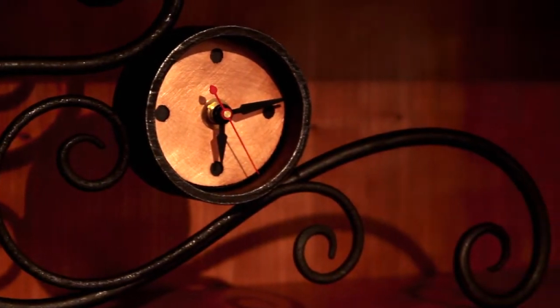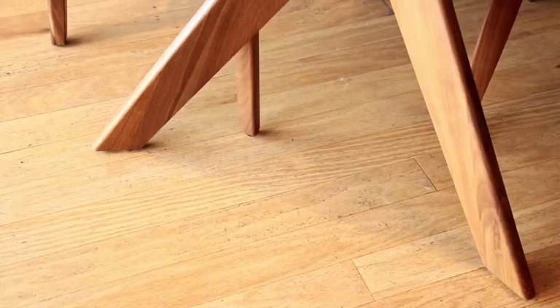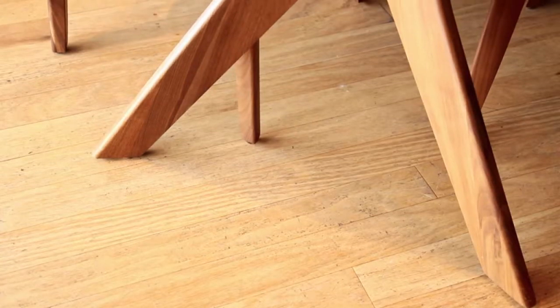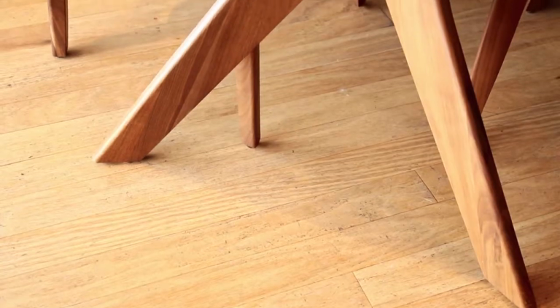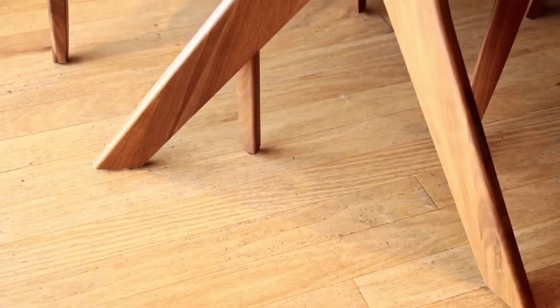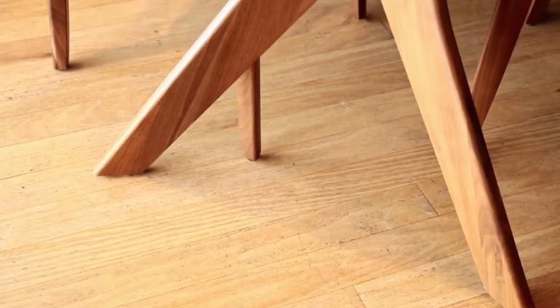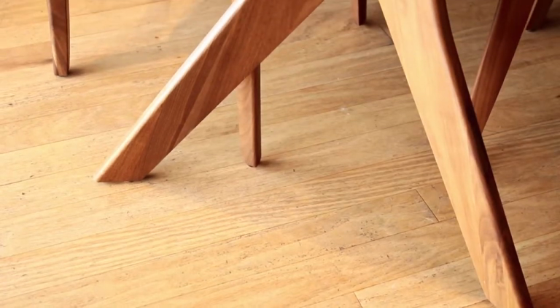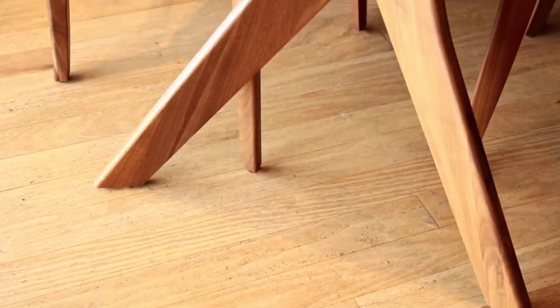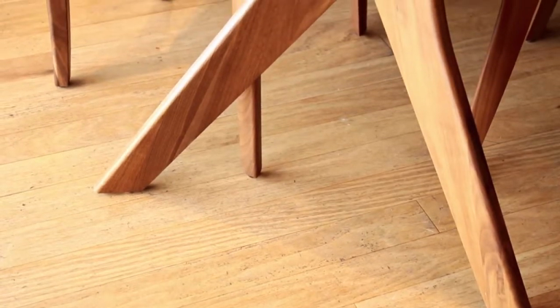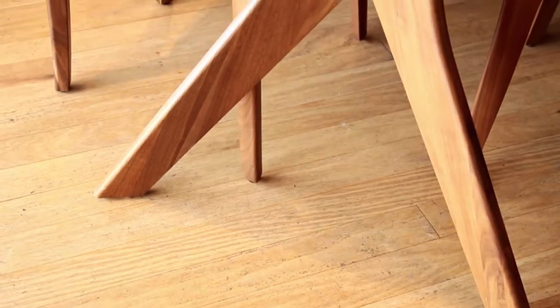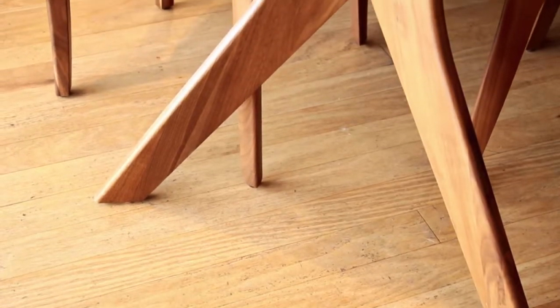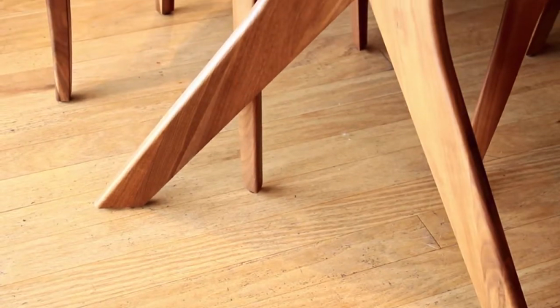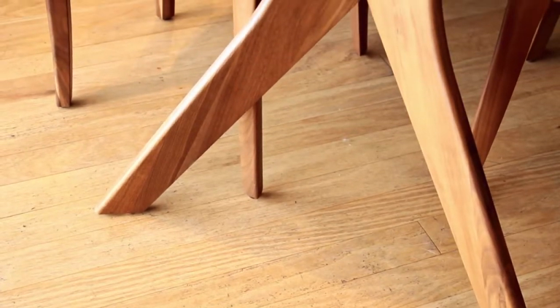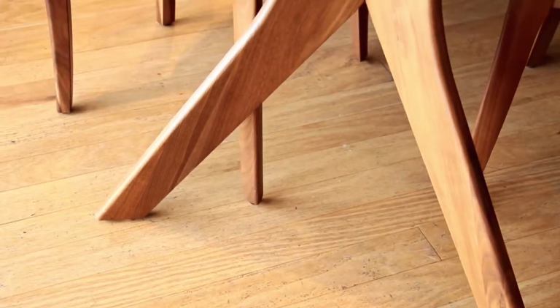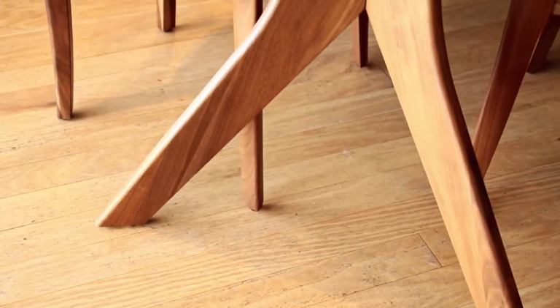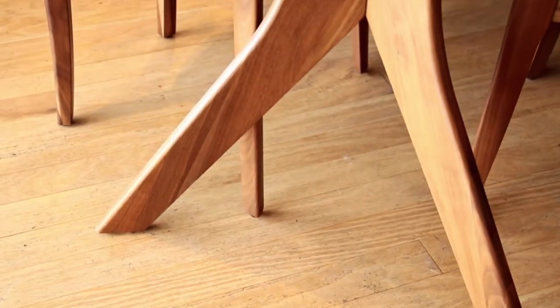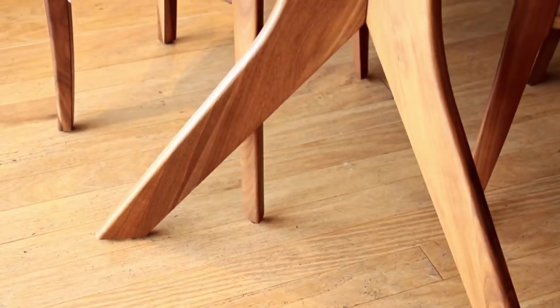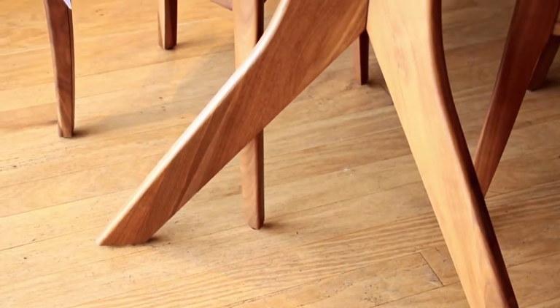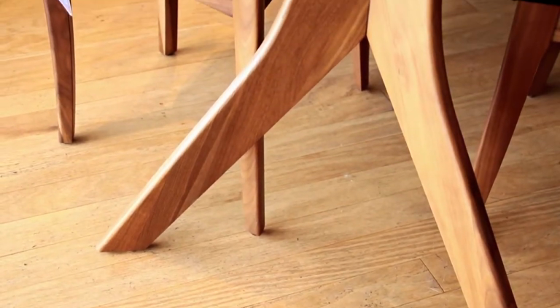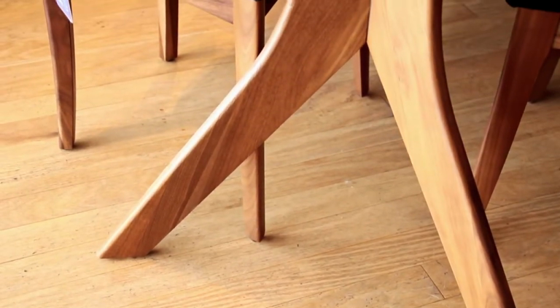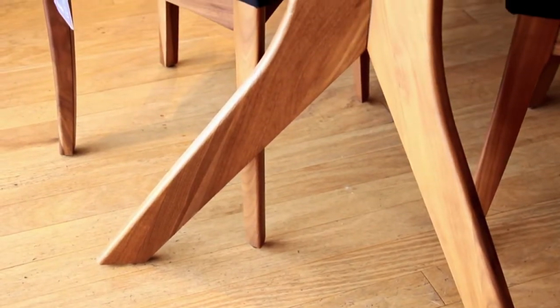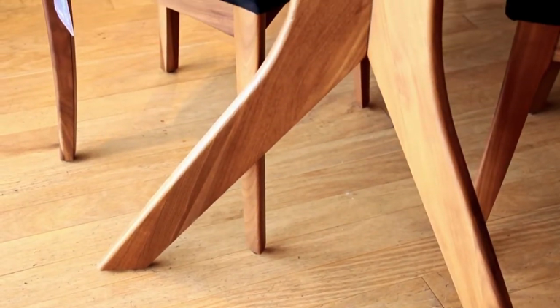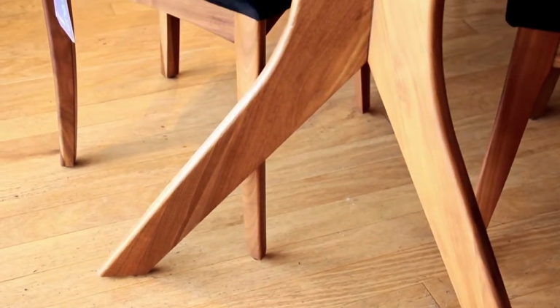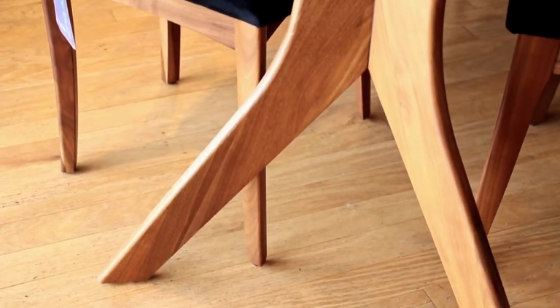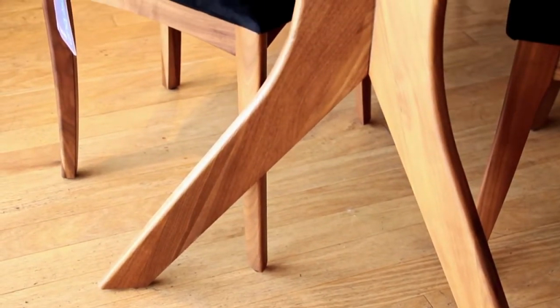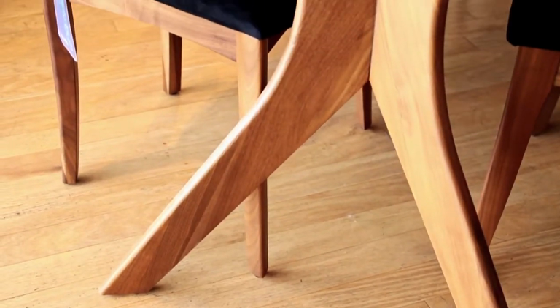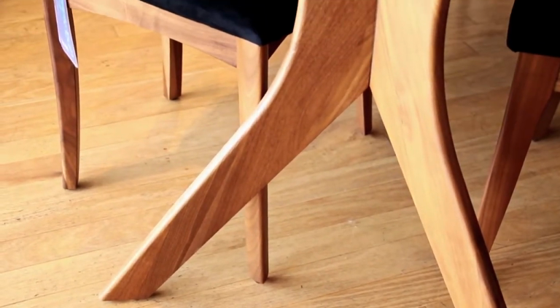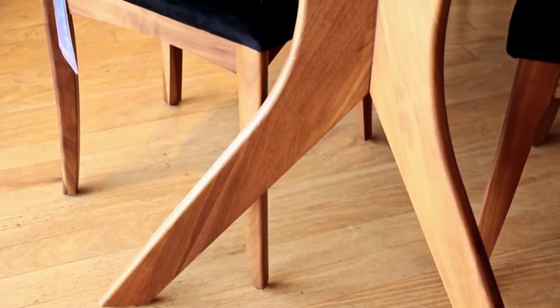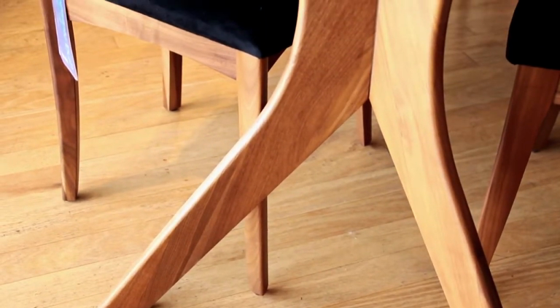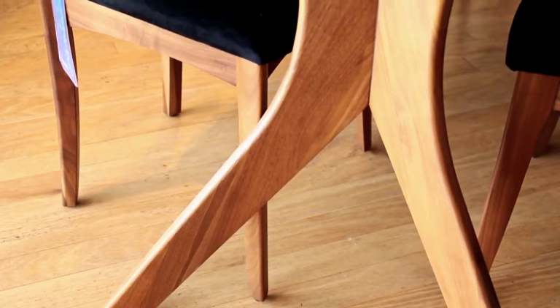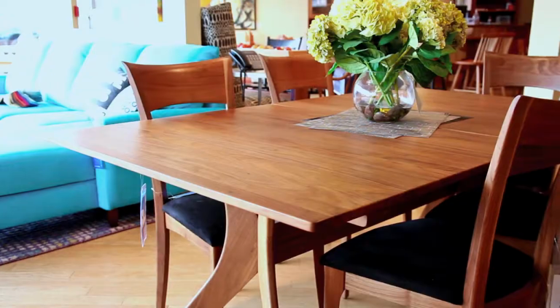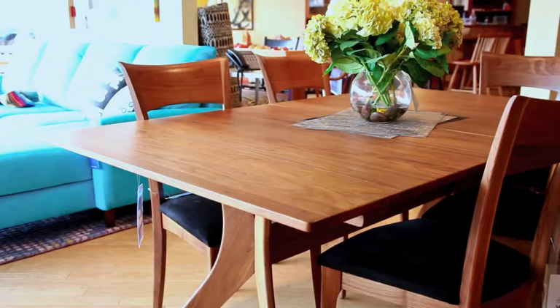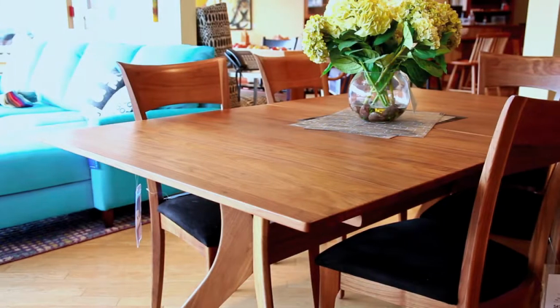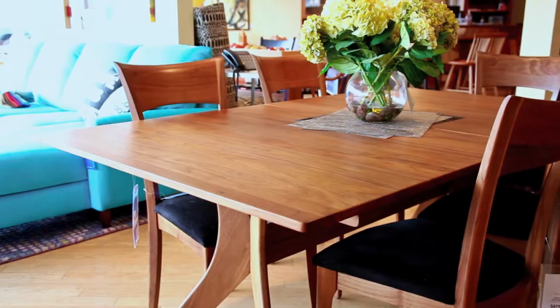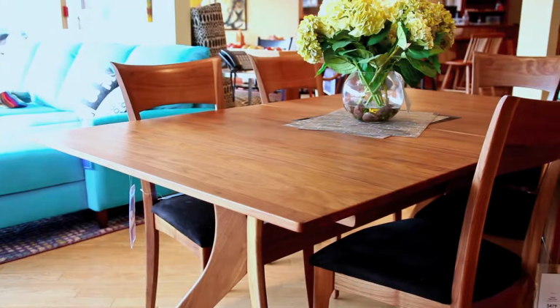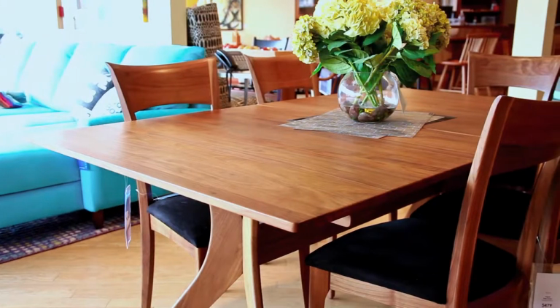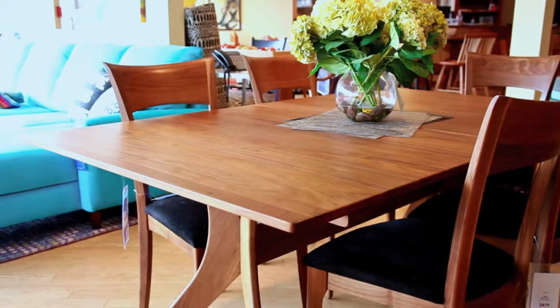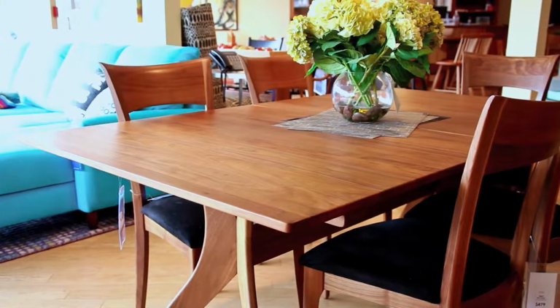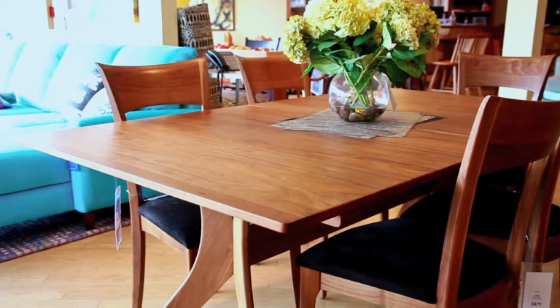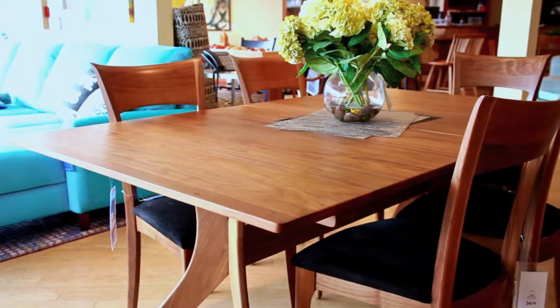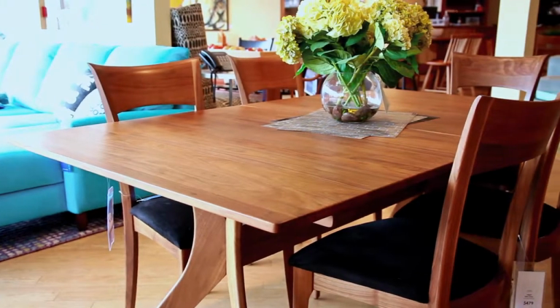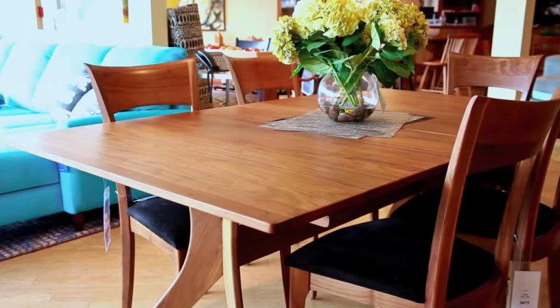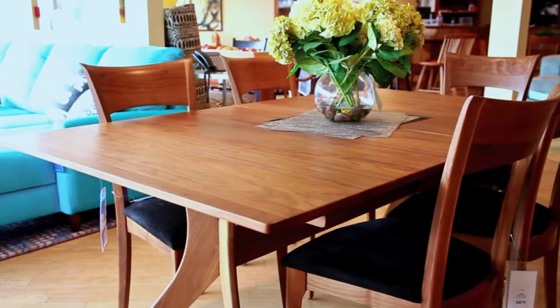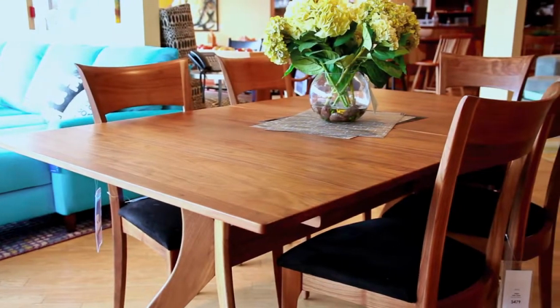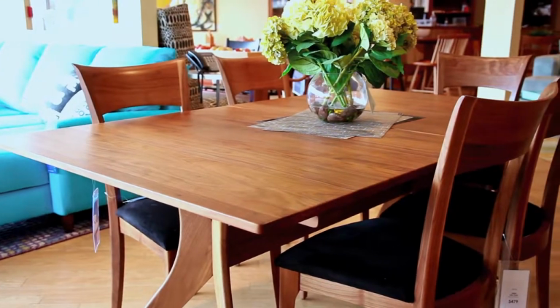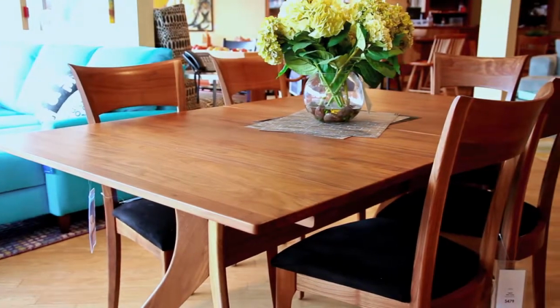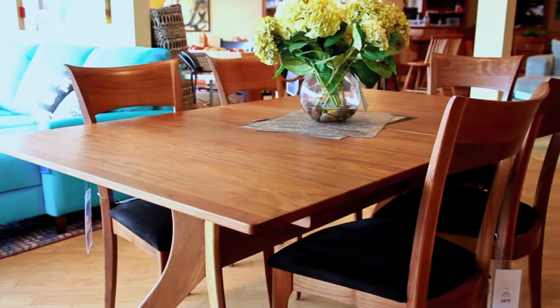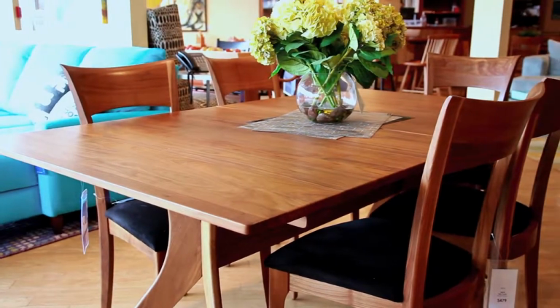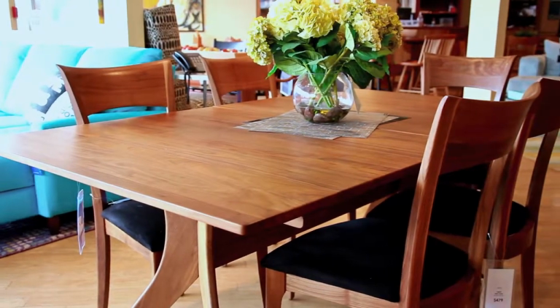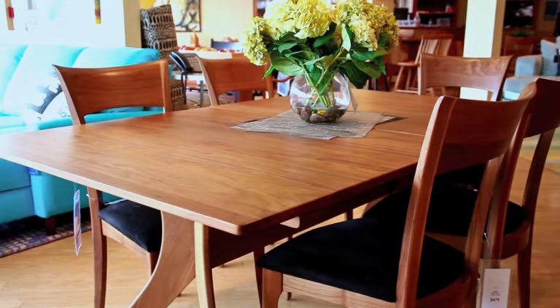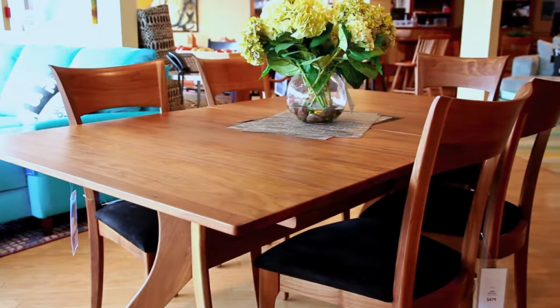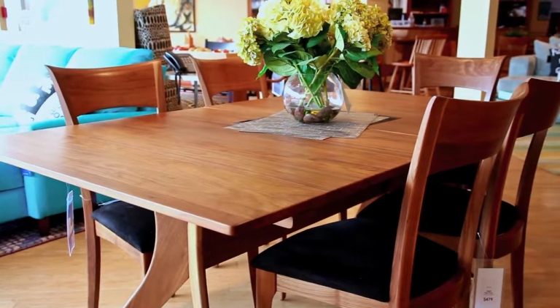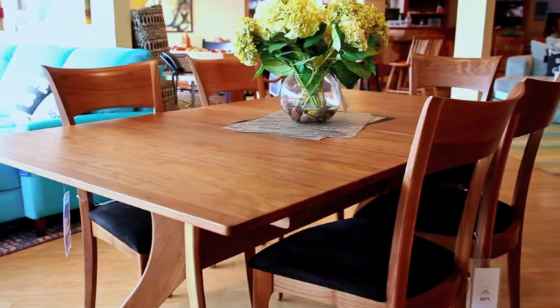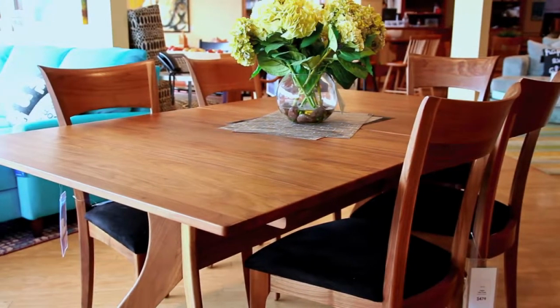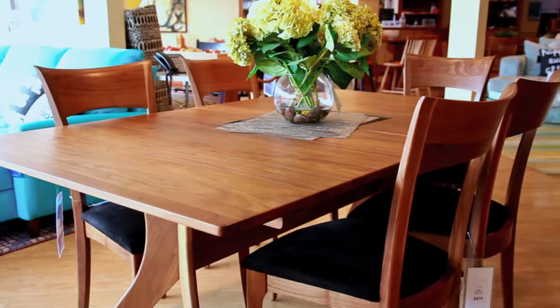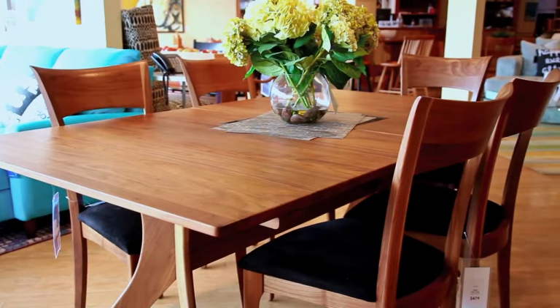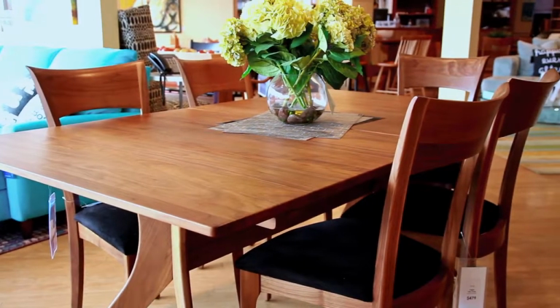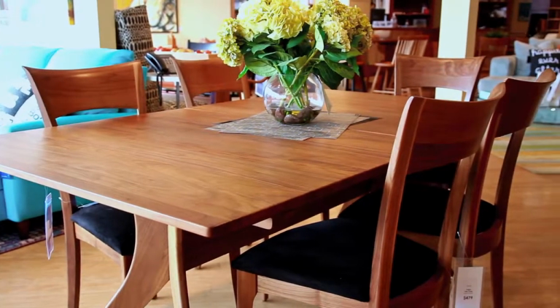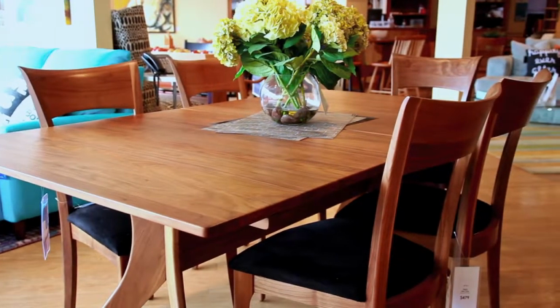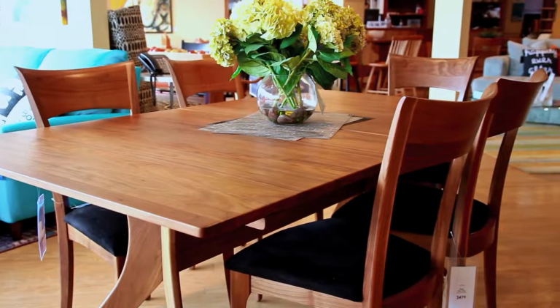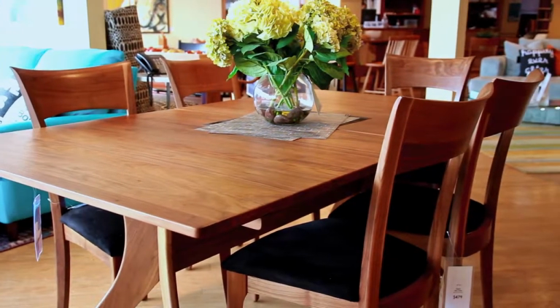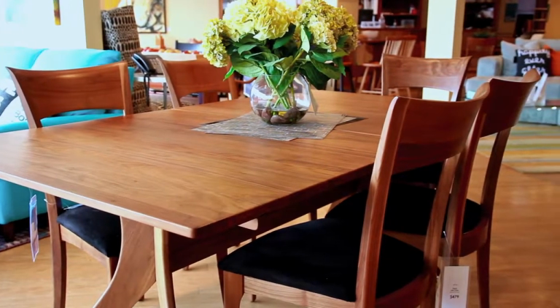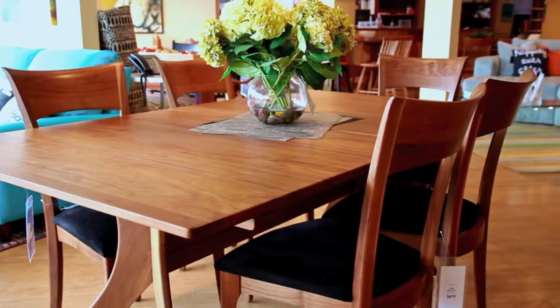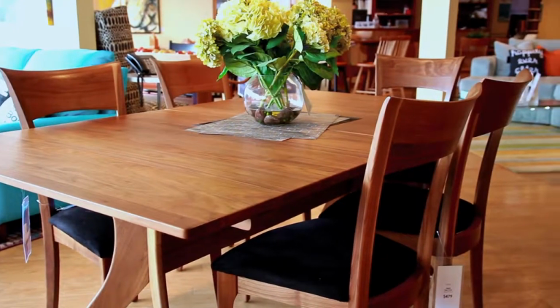Our handcrafted dining tables are built by artisans in Vermont, Maine, and New Hampshire, and come in many hardwoods and stain options.